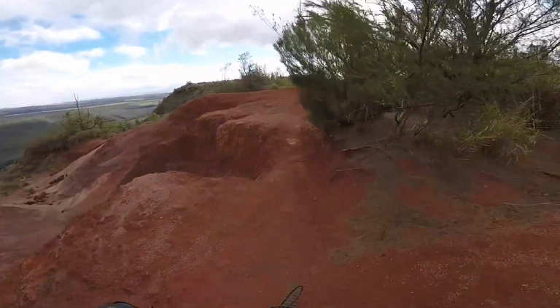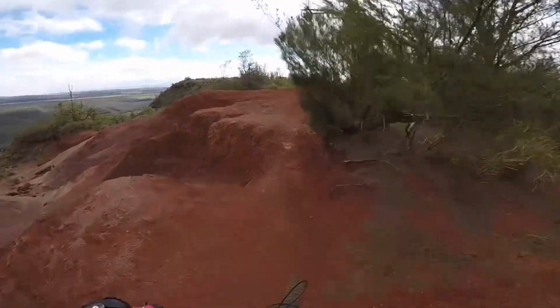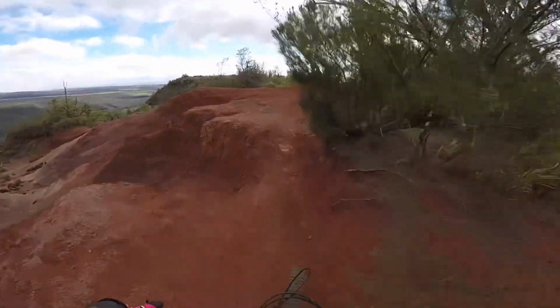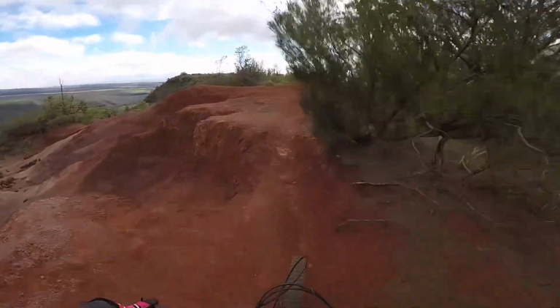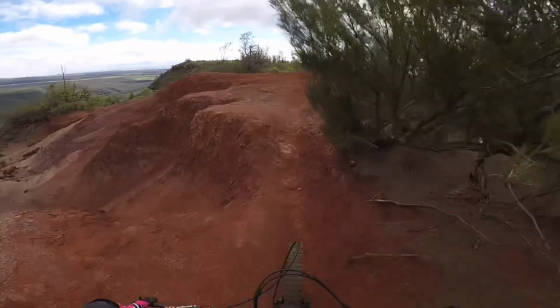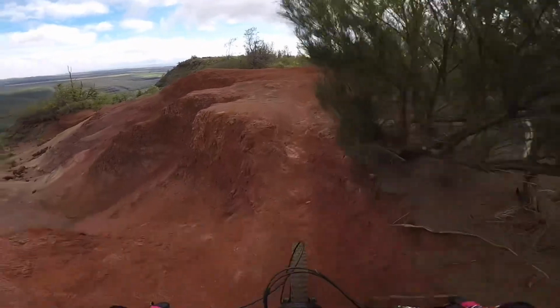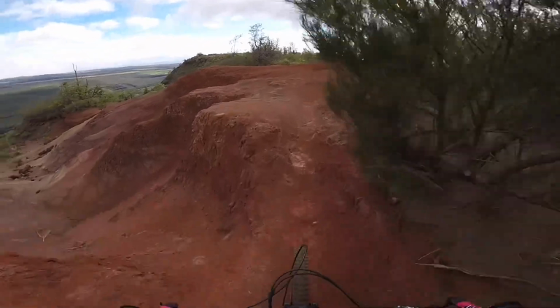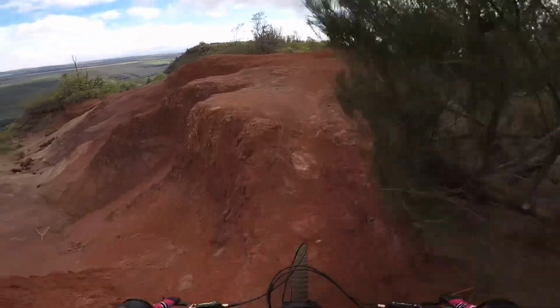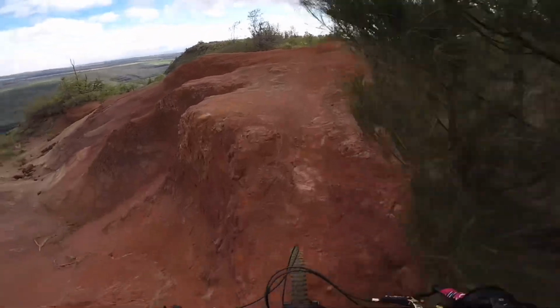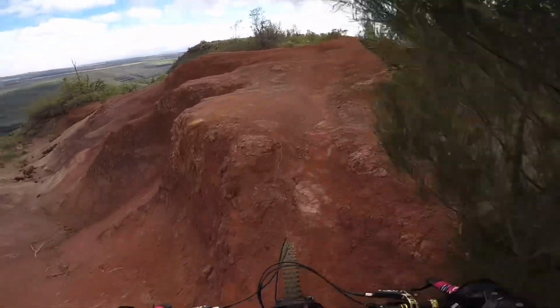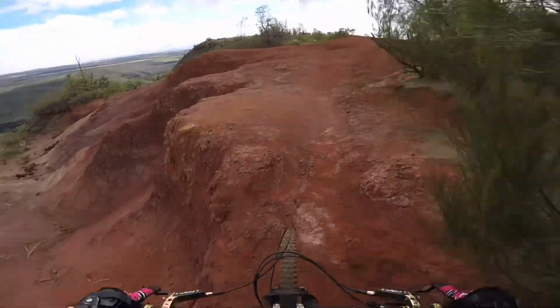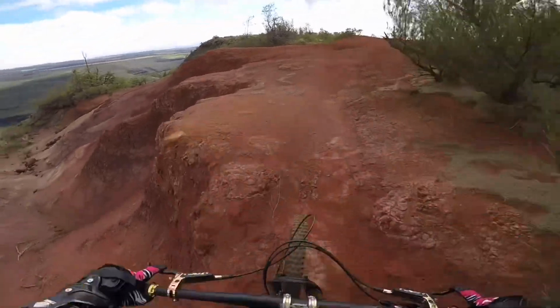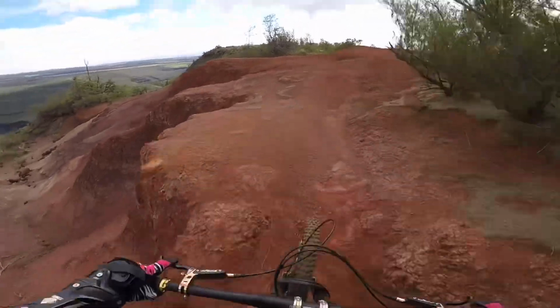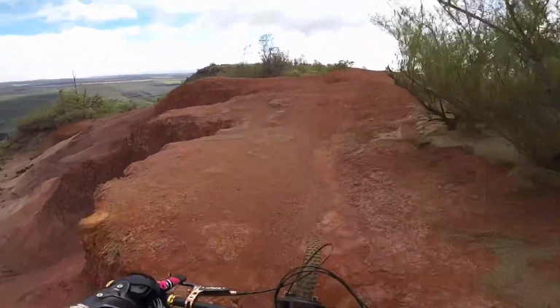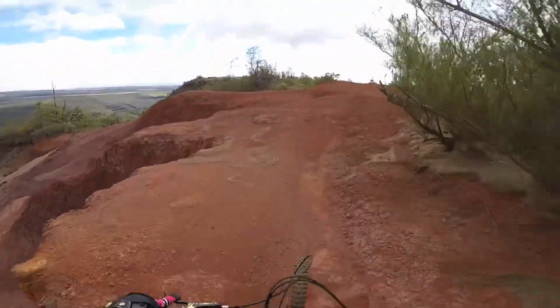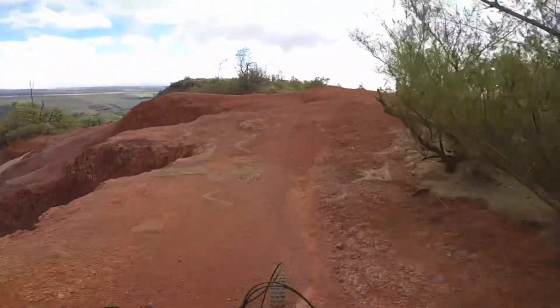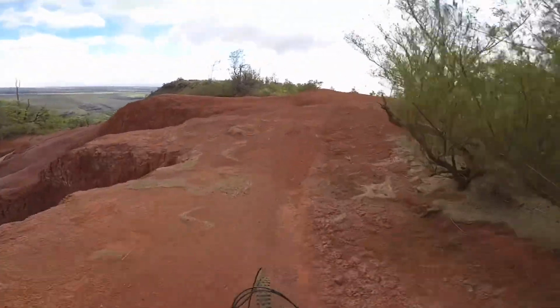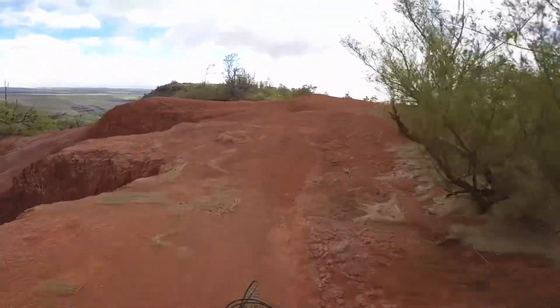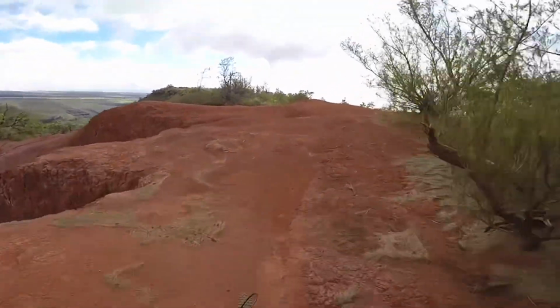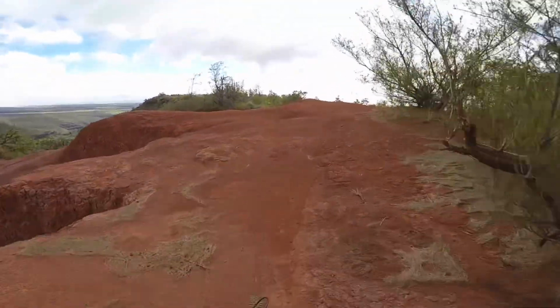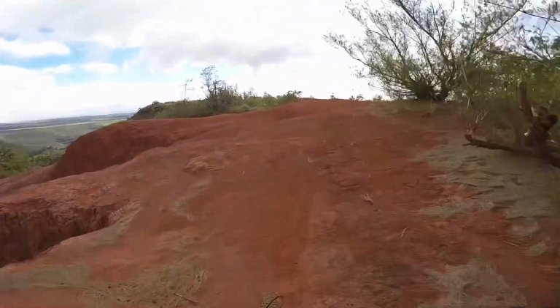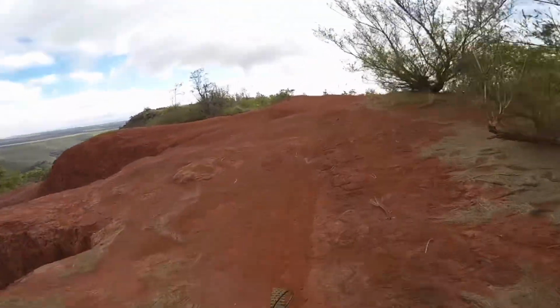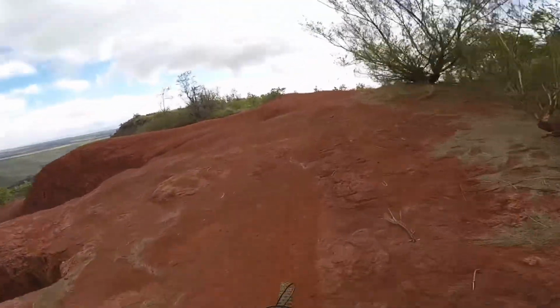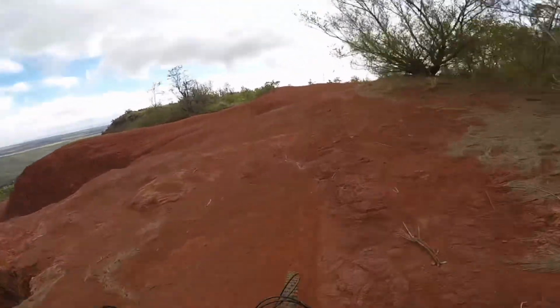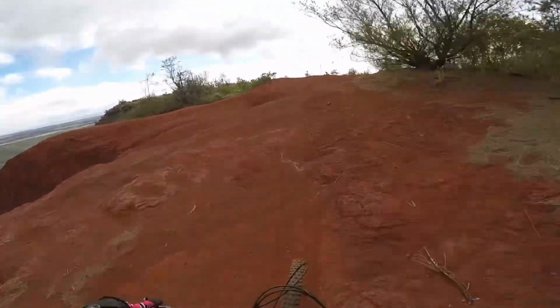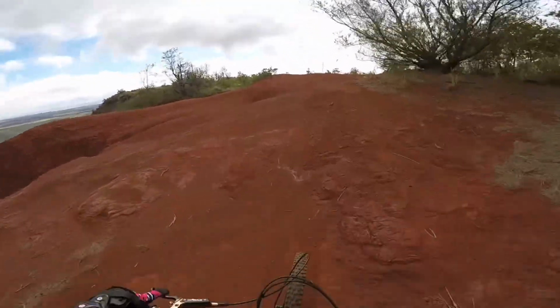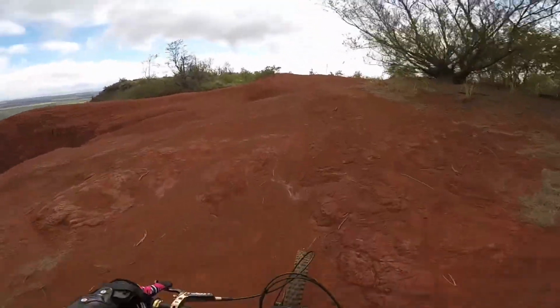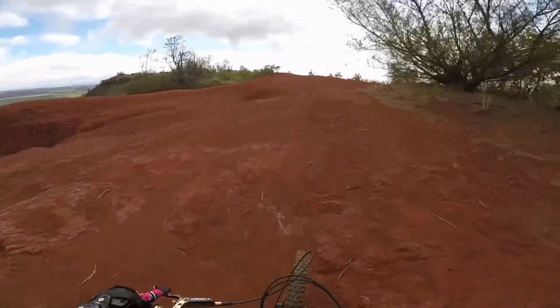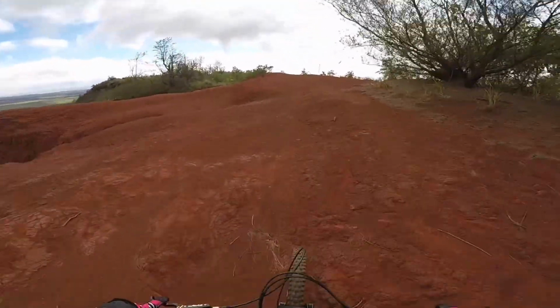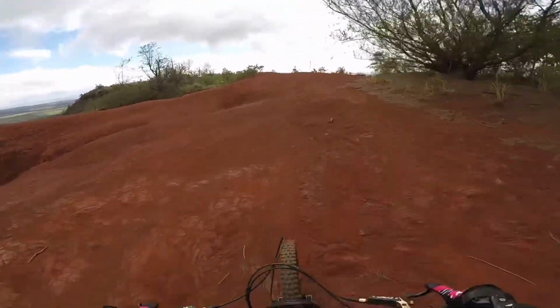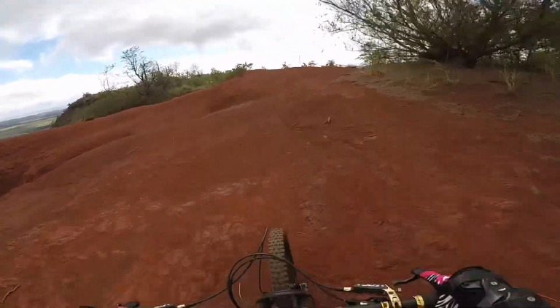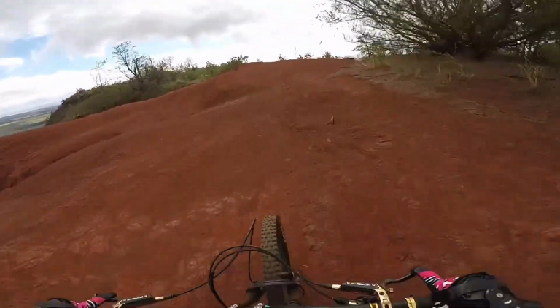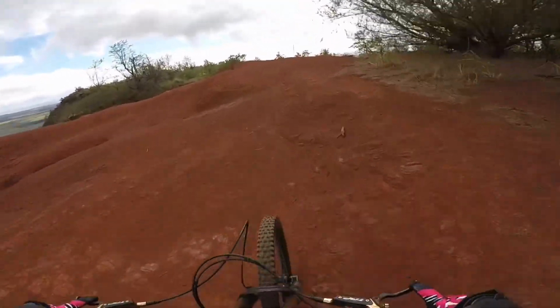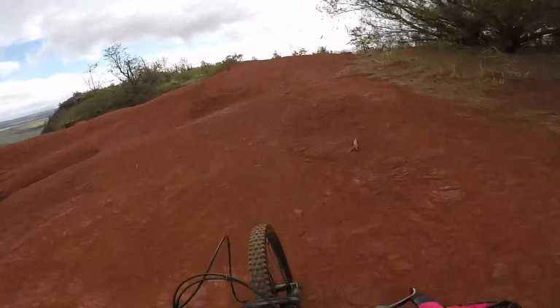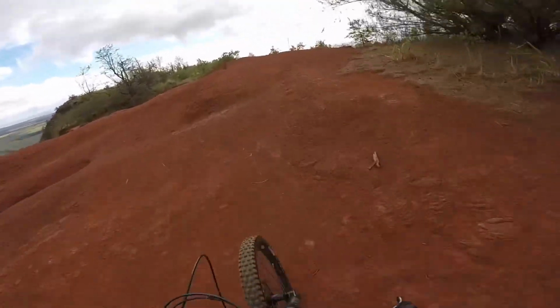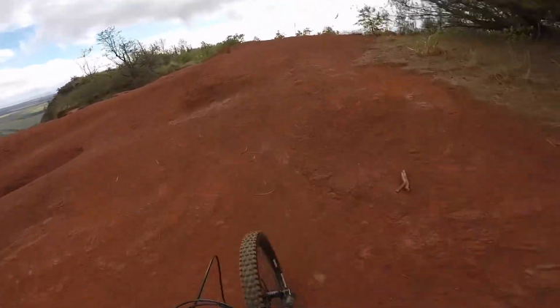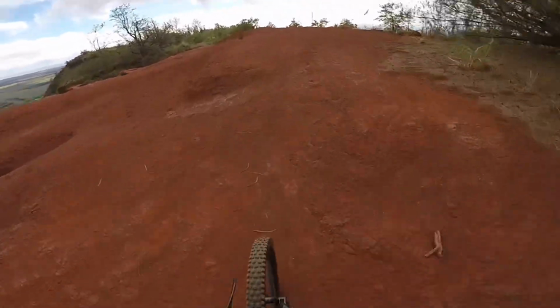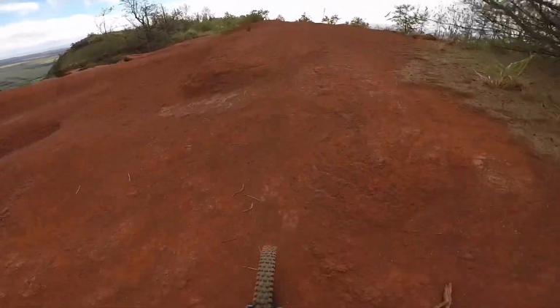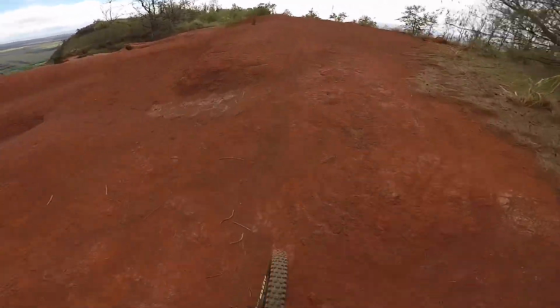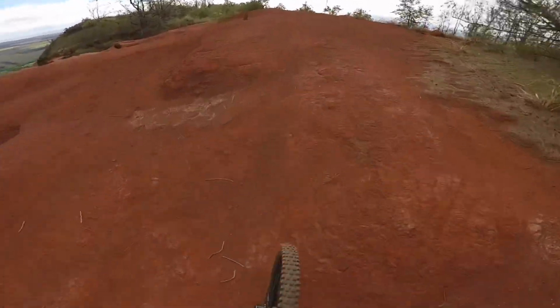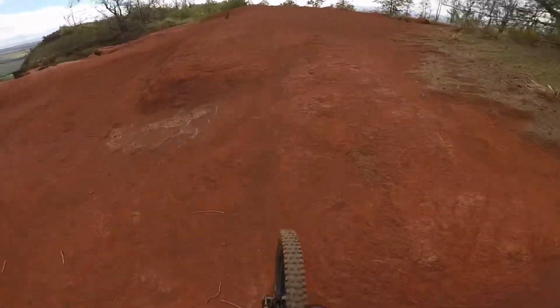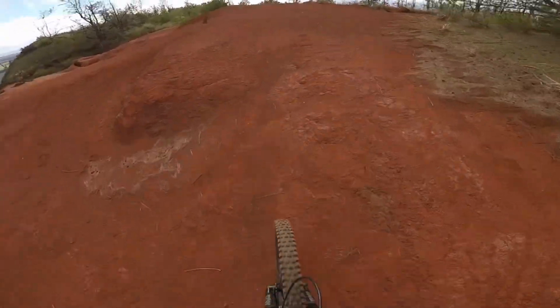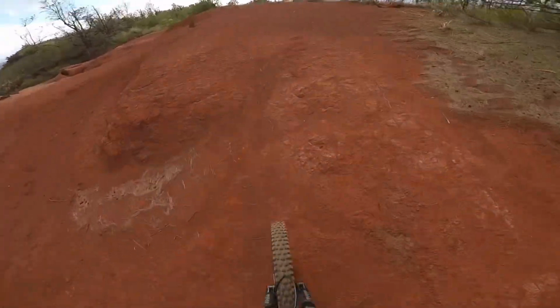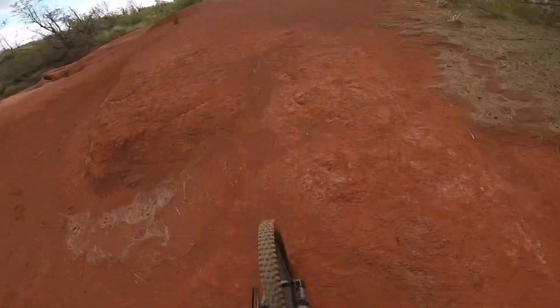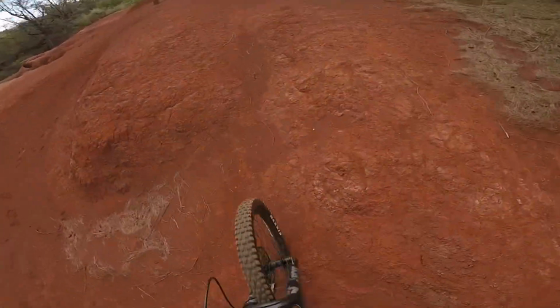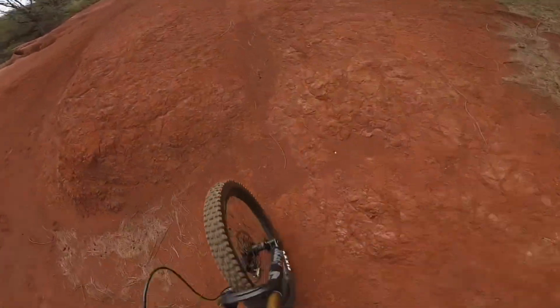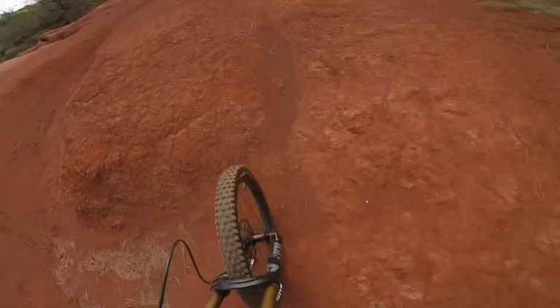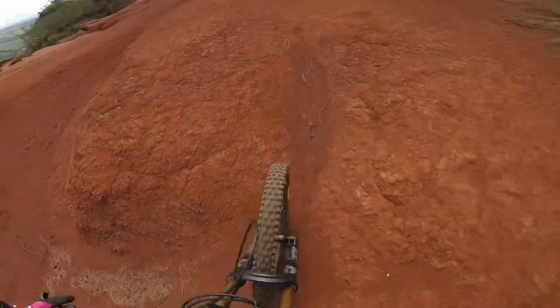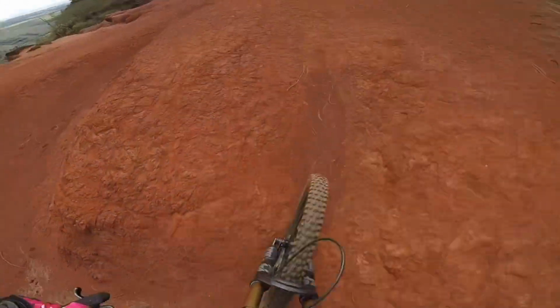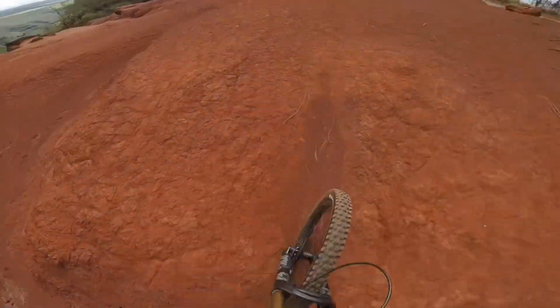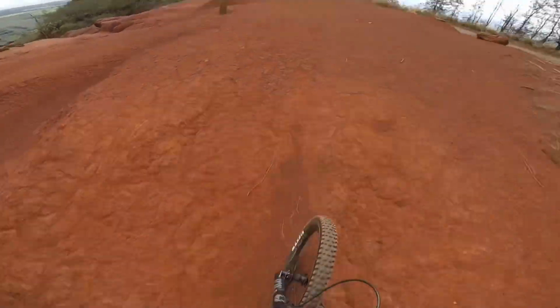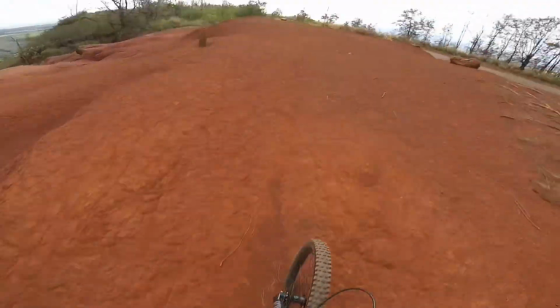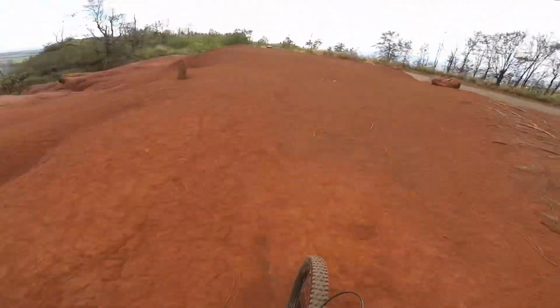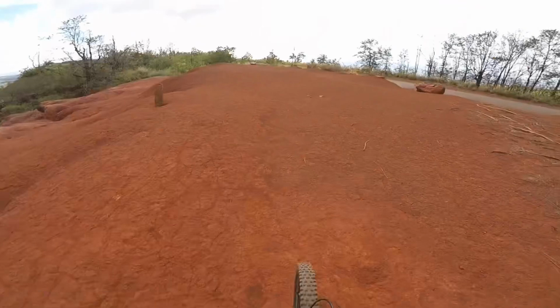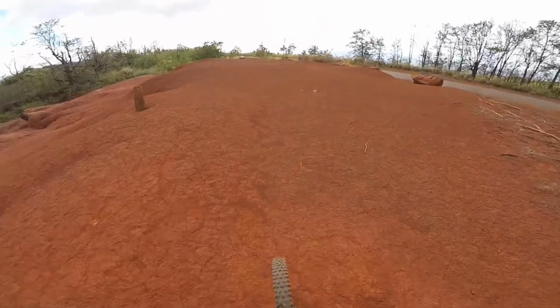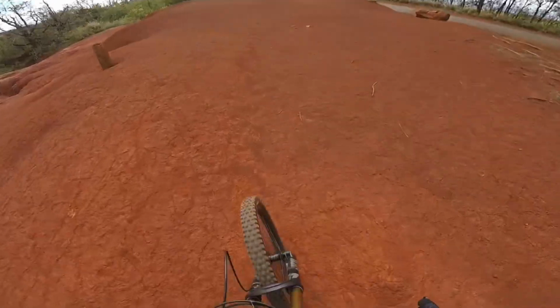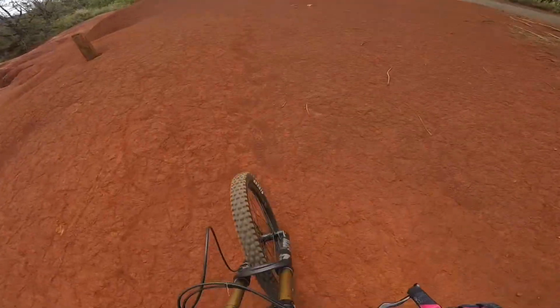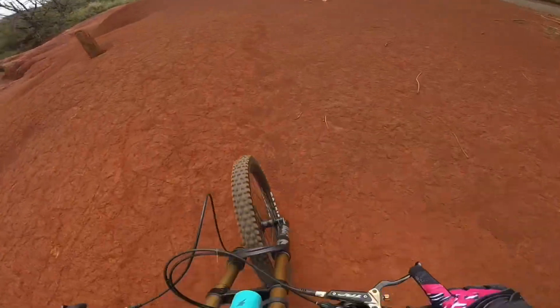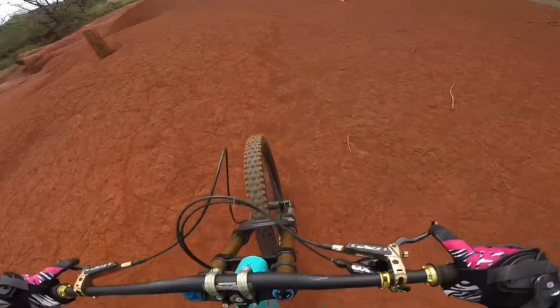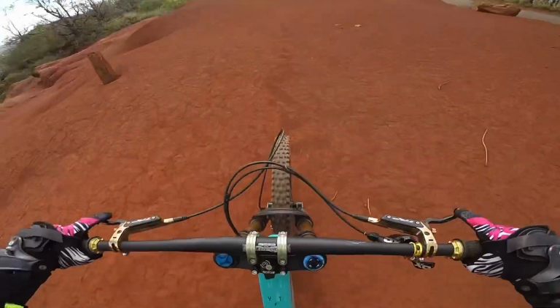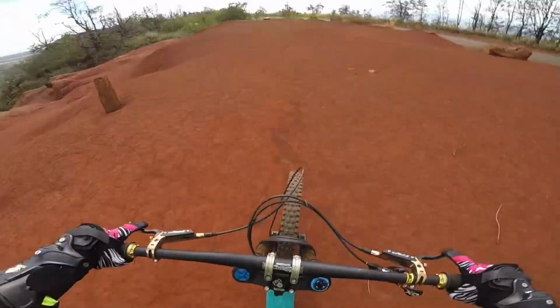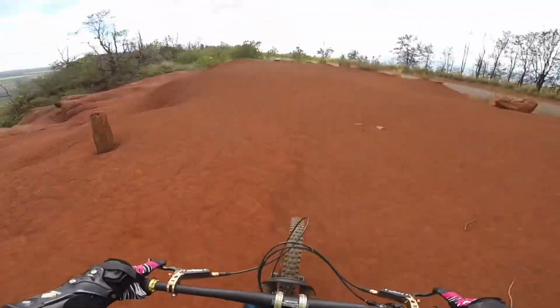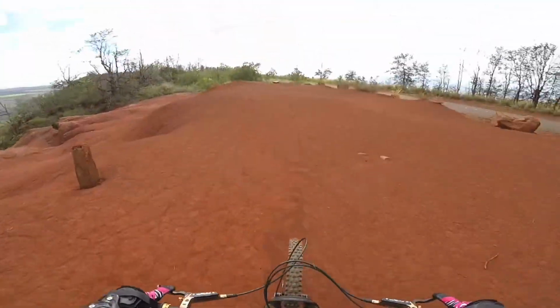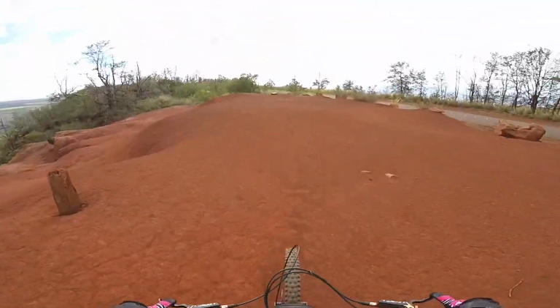Yeah, it's pretty butter. My older model is more playful for jumping.